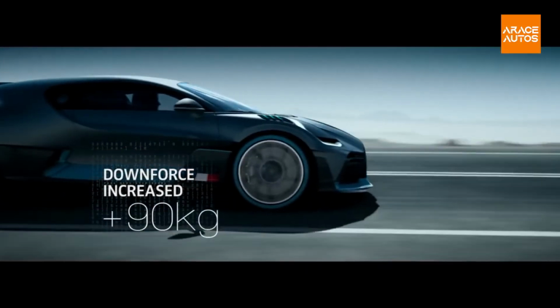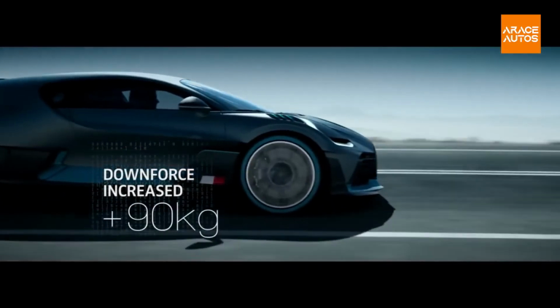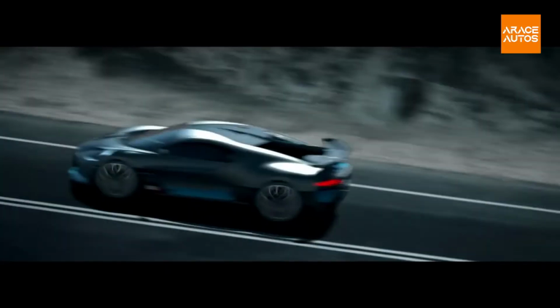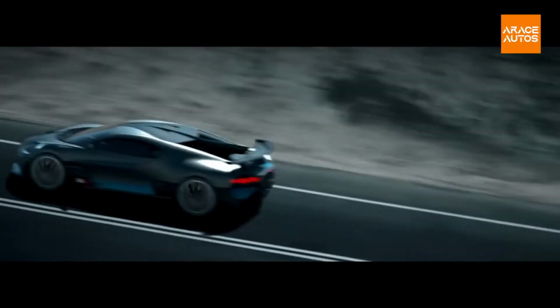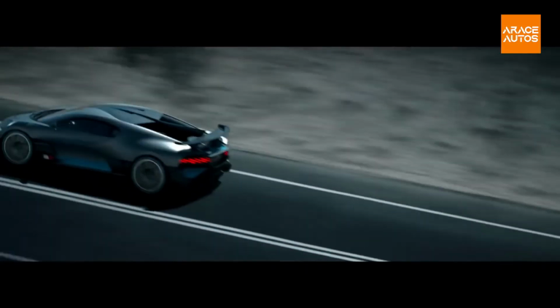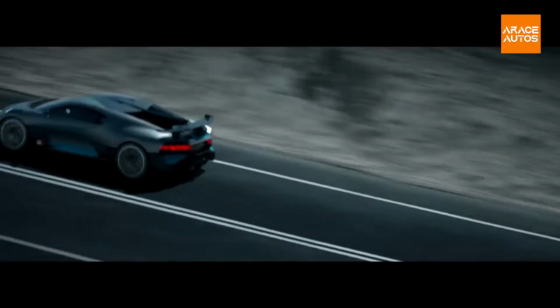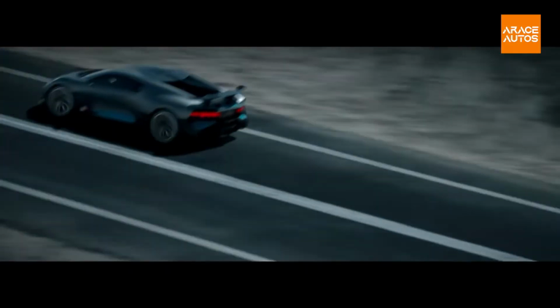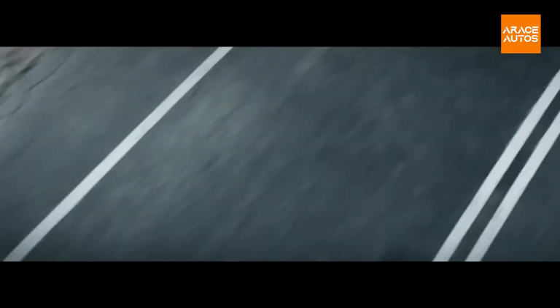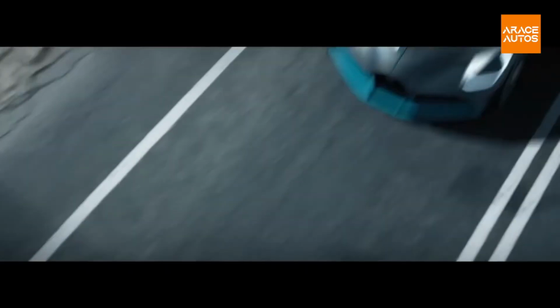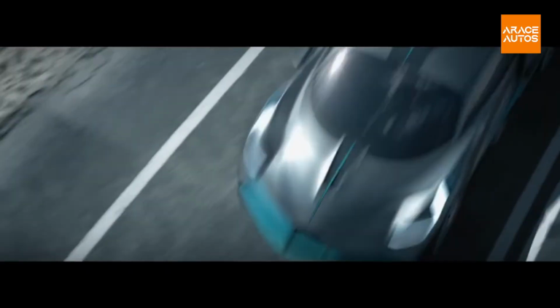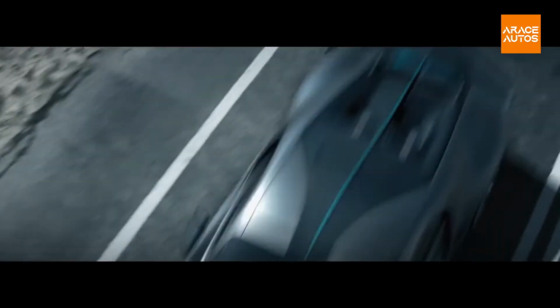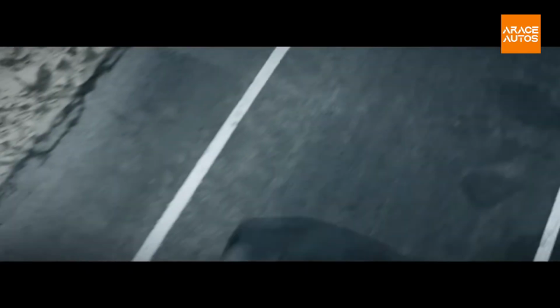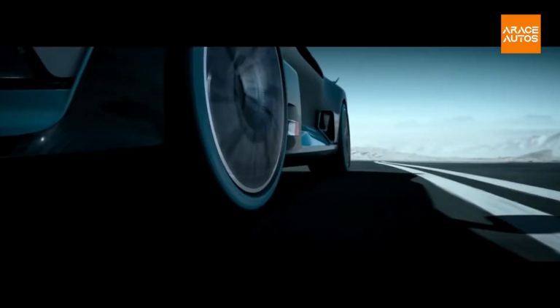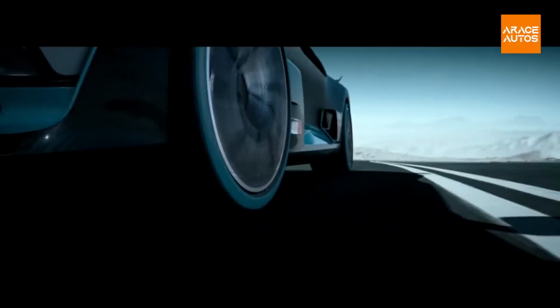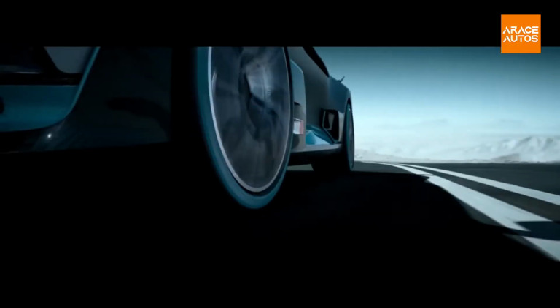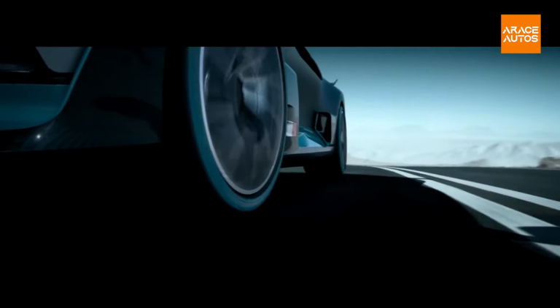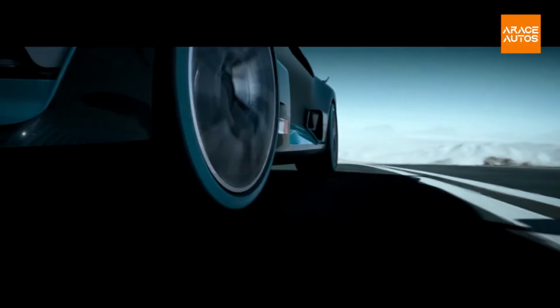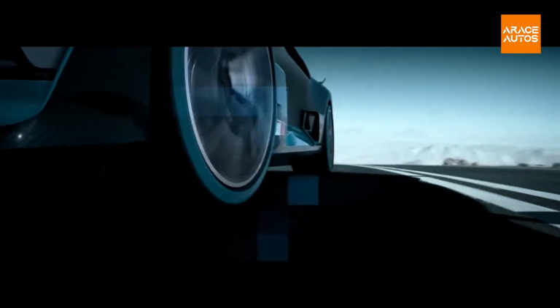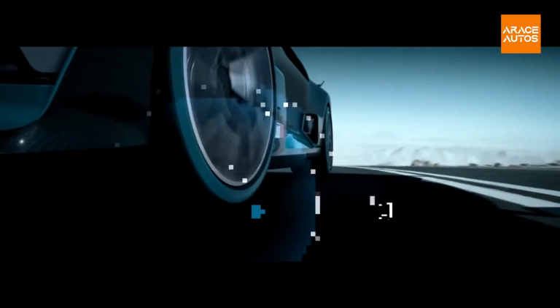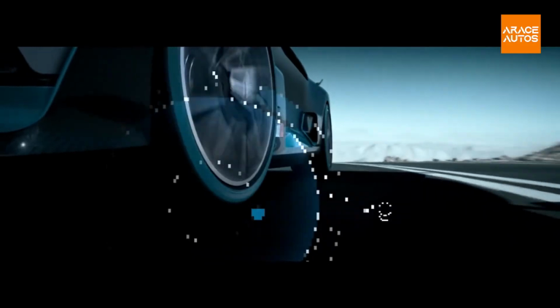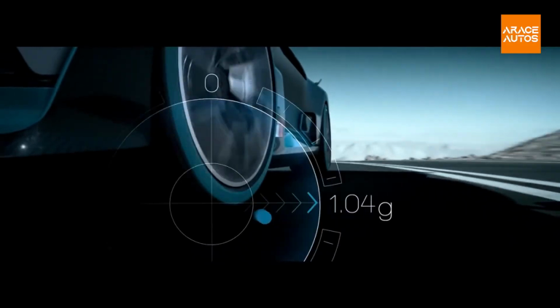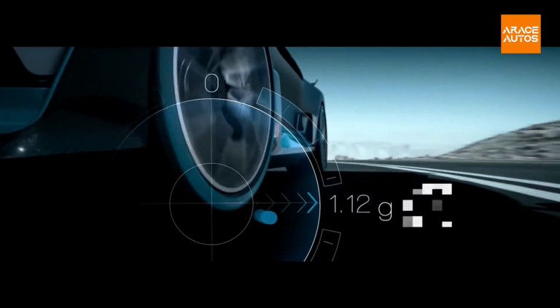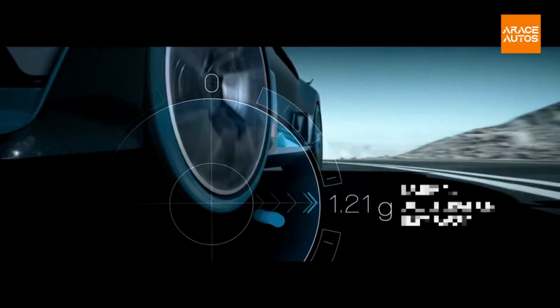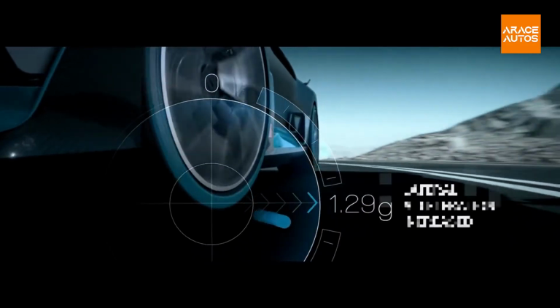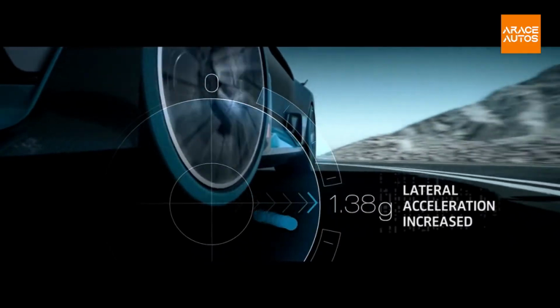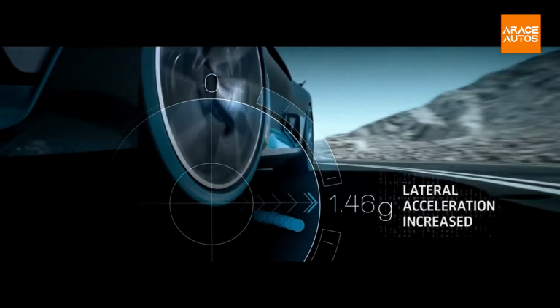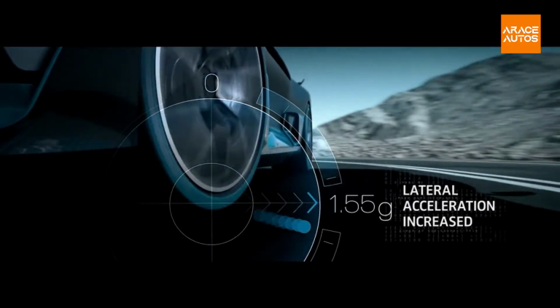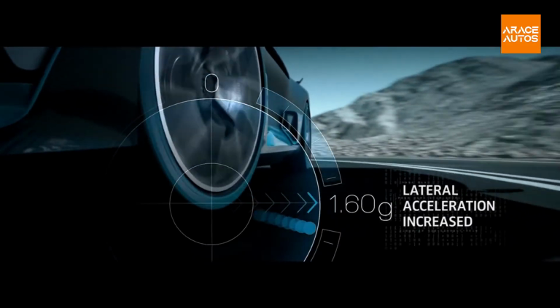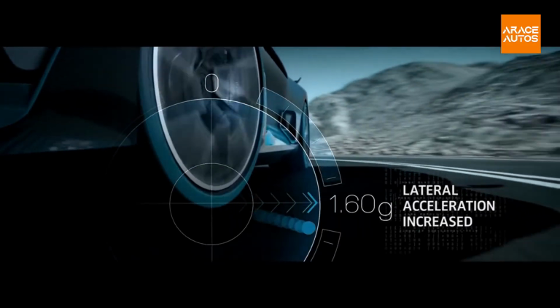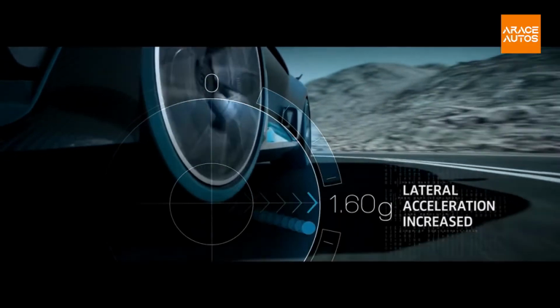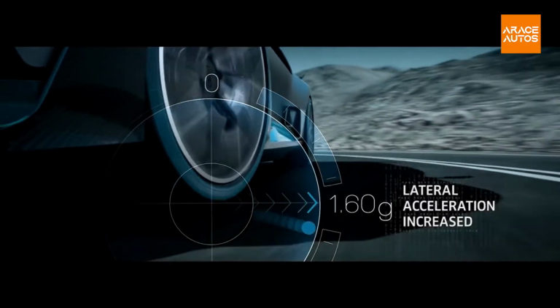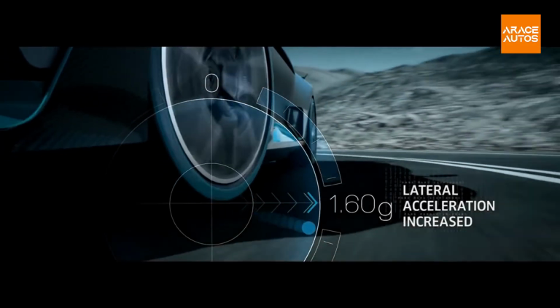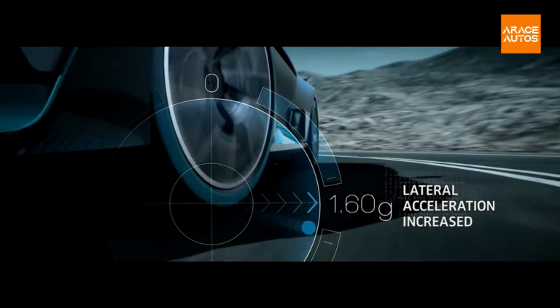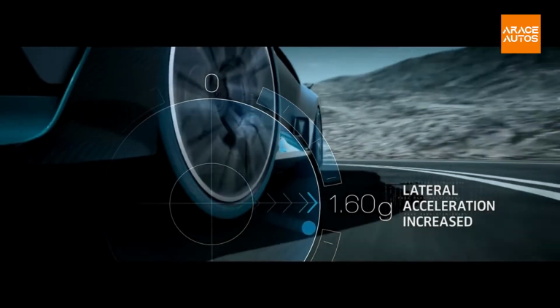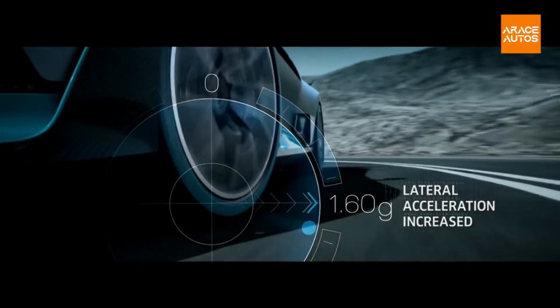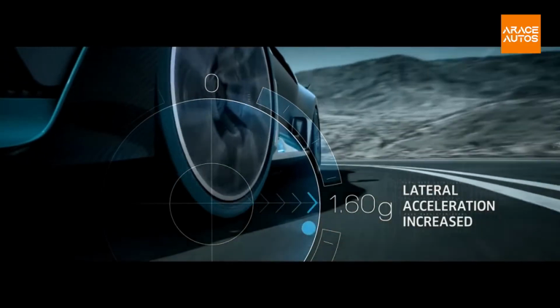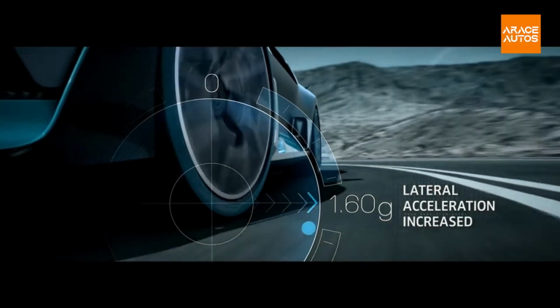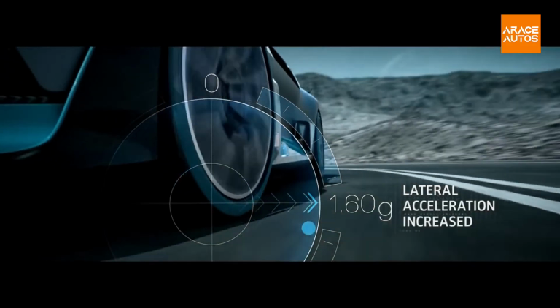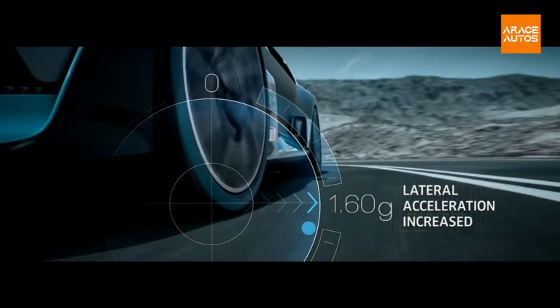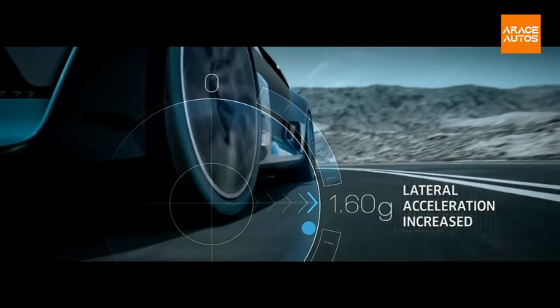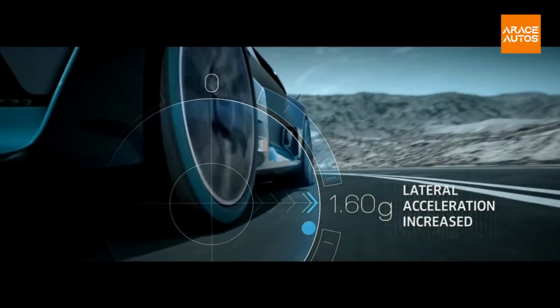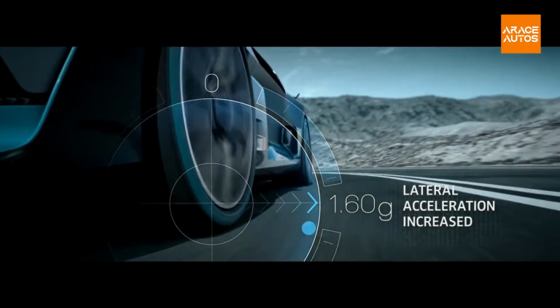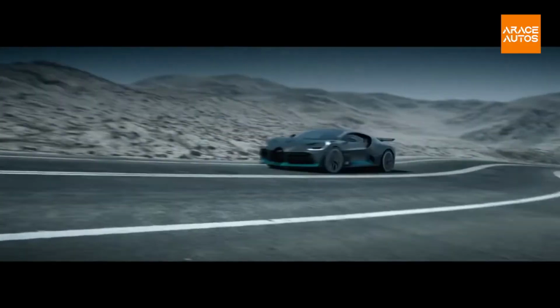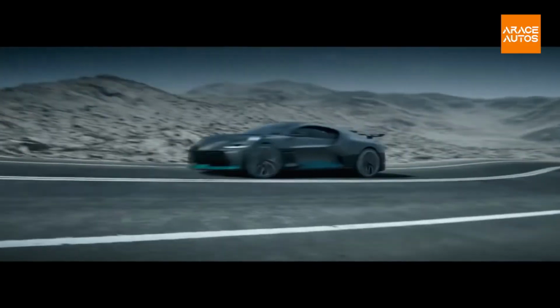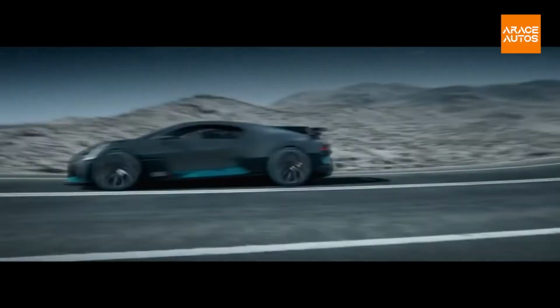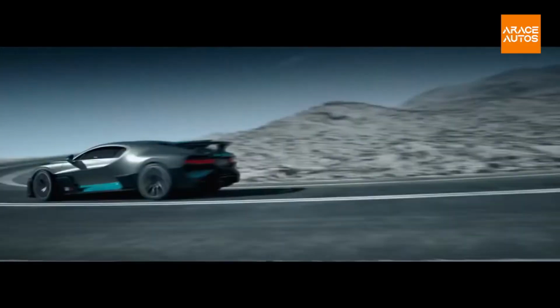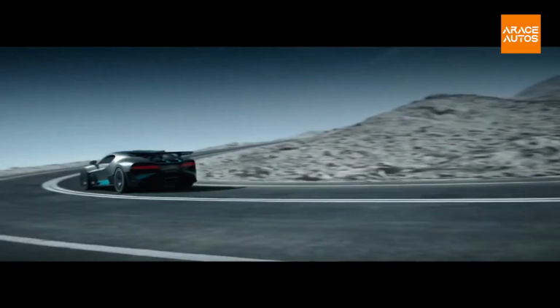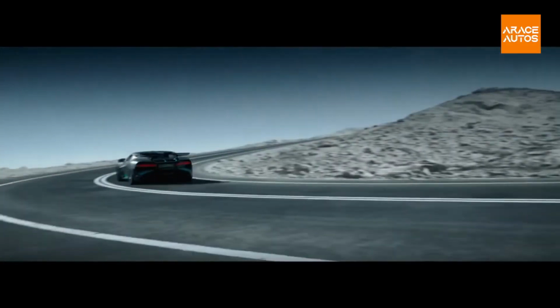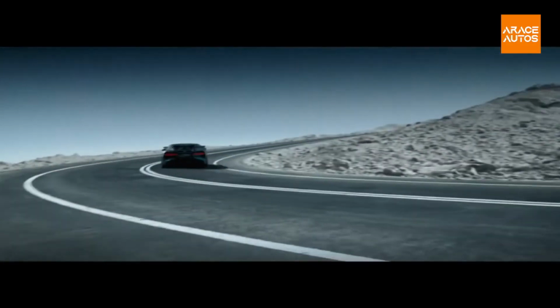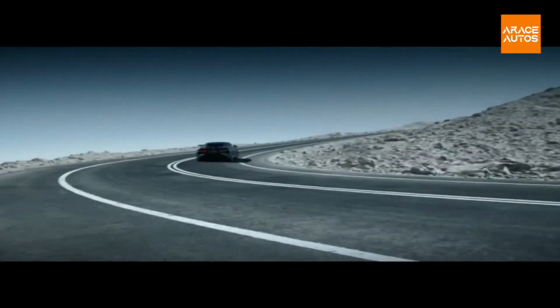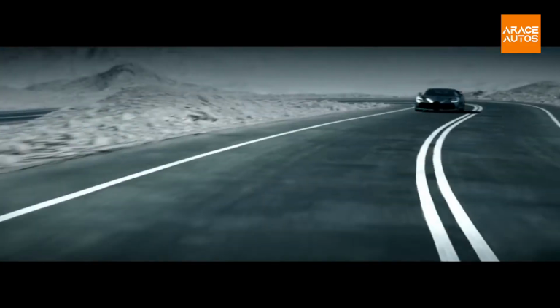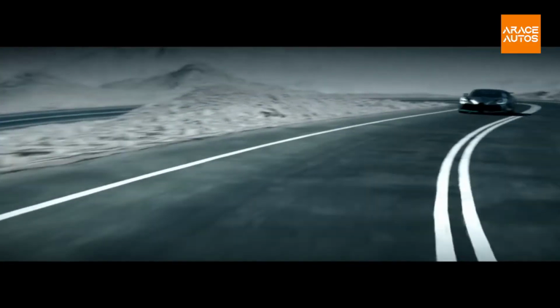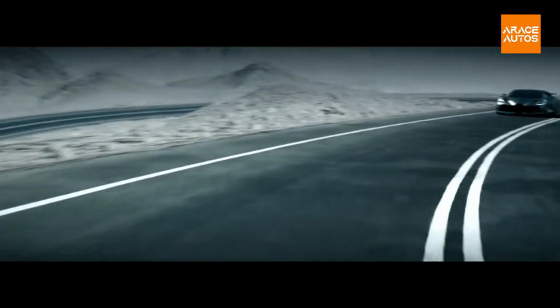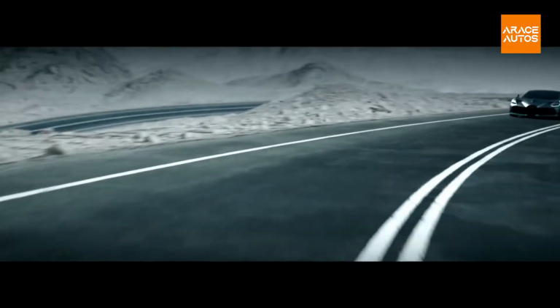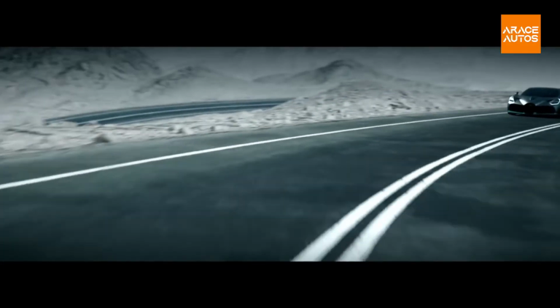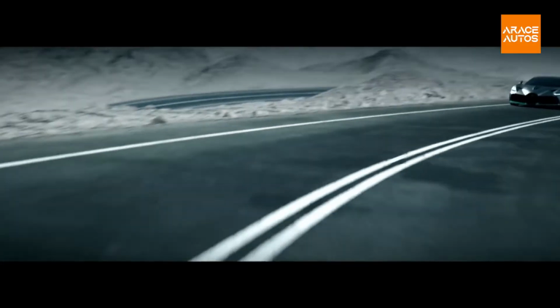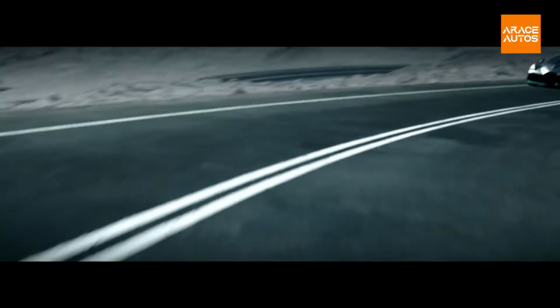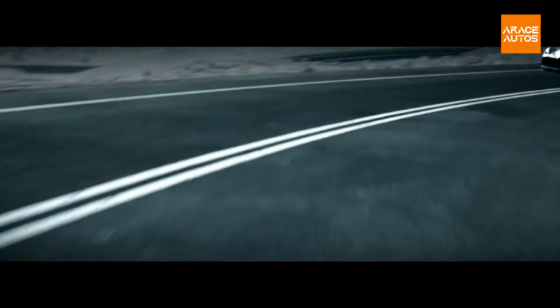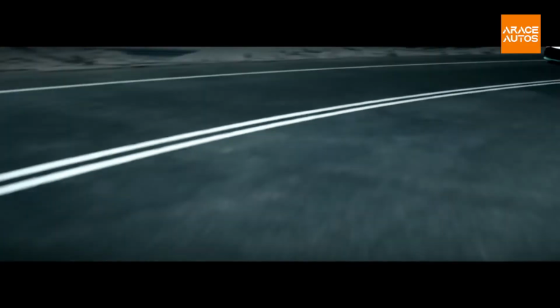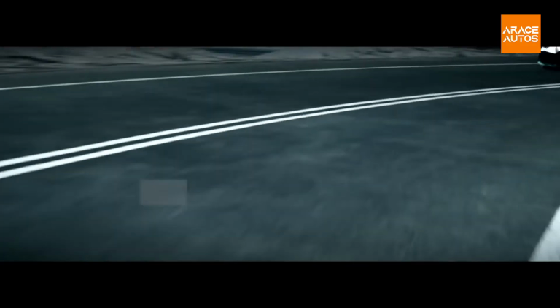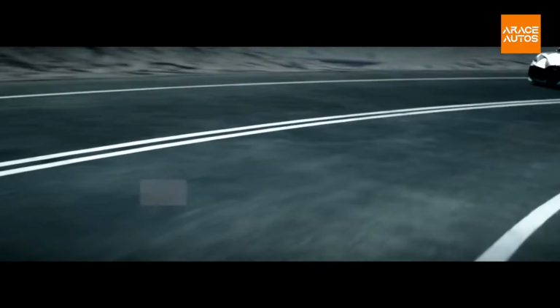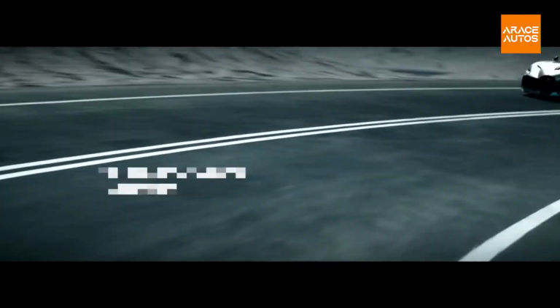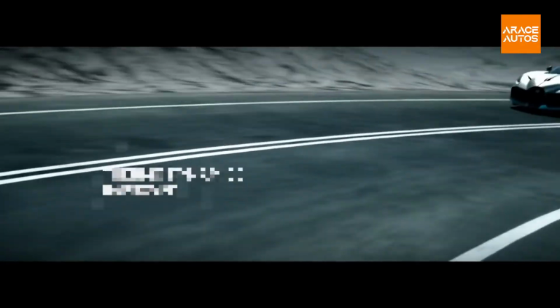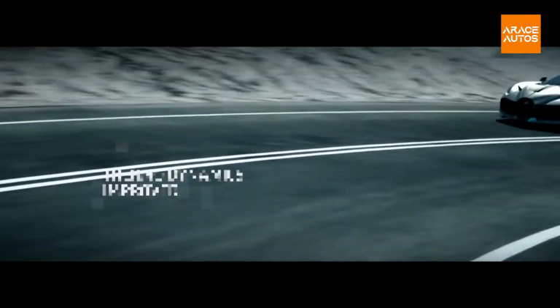The car will be produced in 40 pieces, each costing $5.8 million.